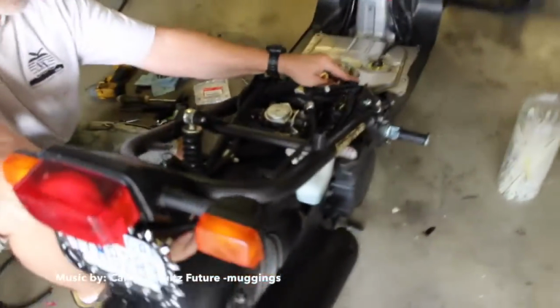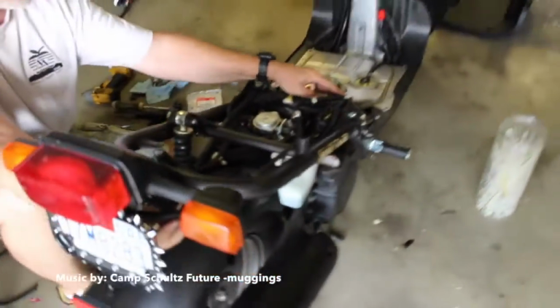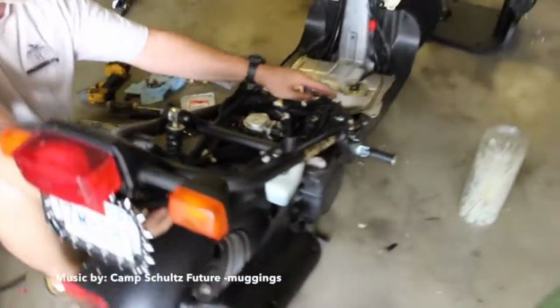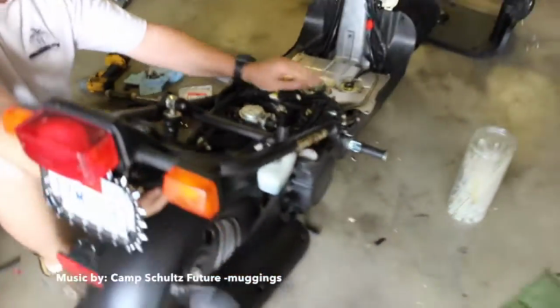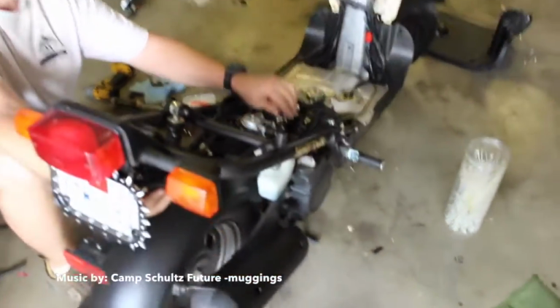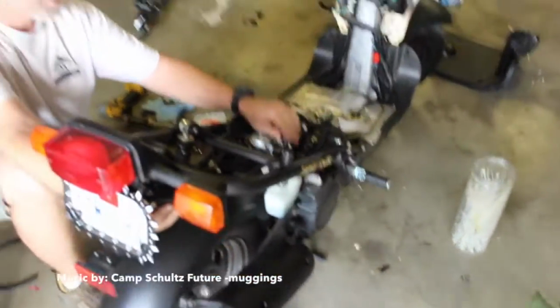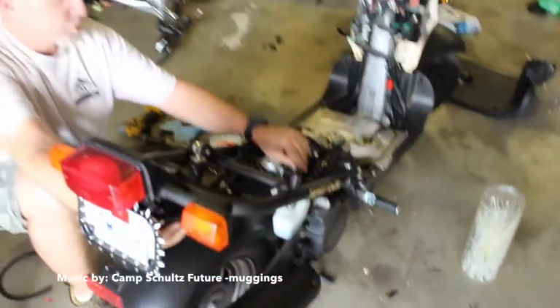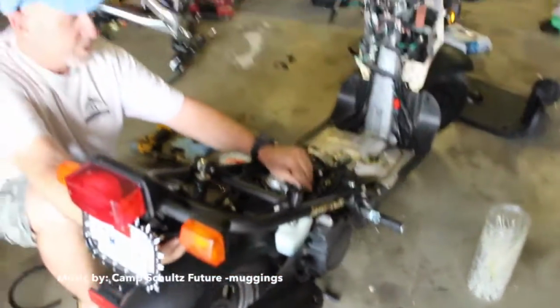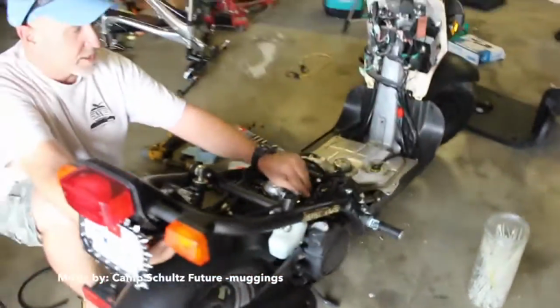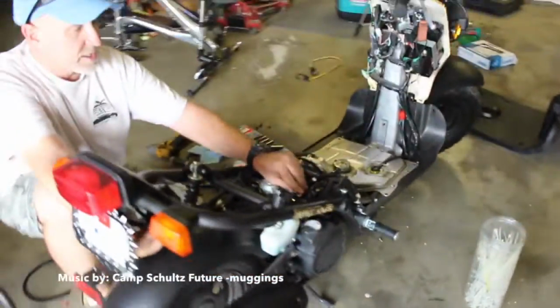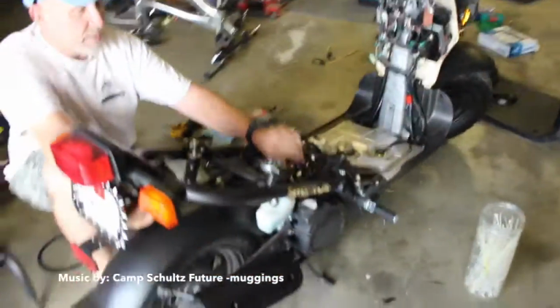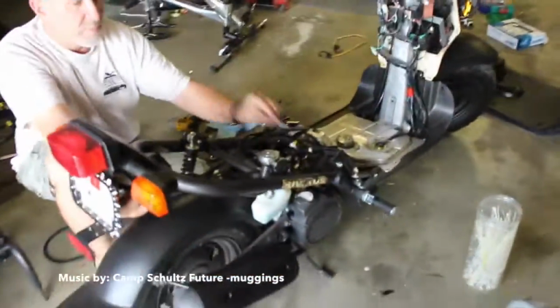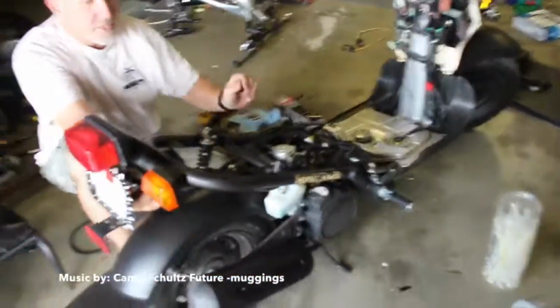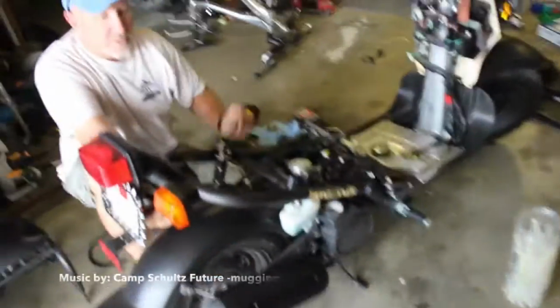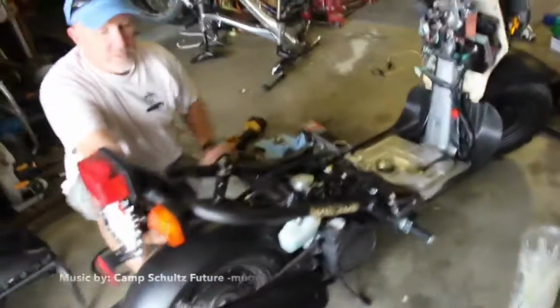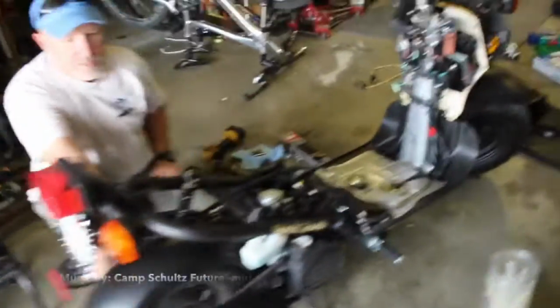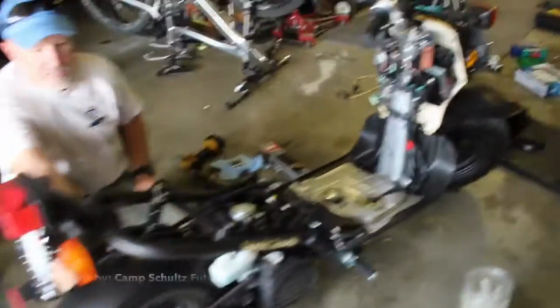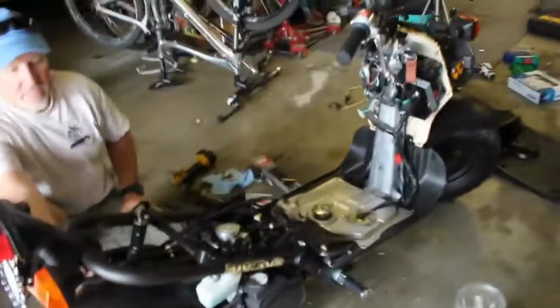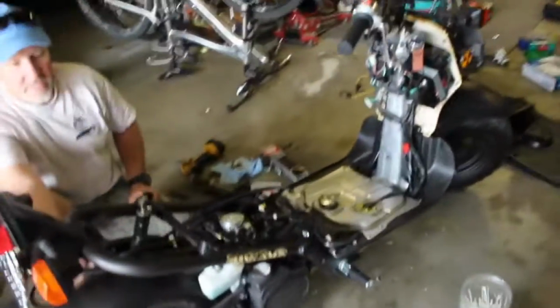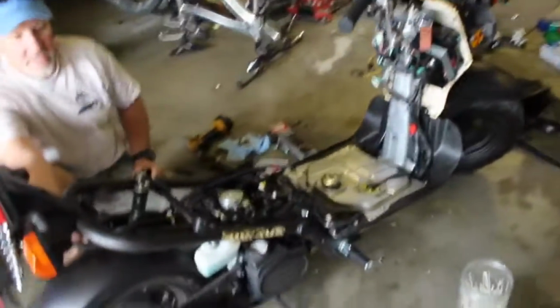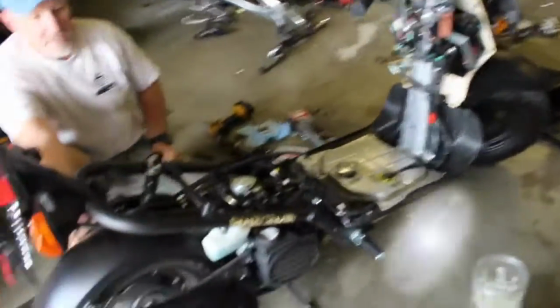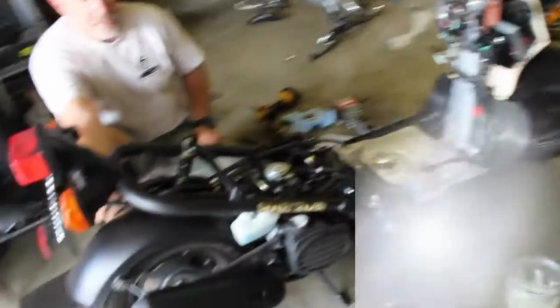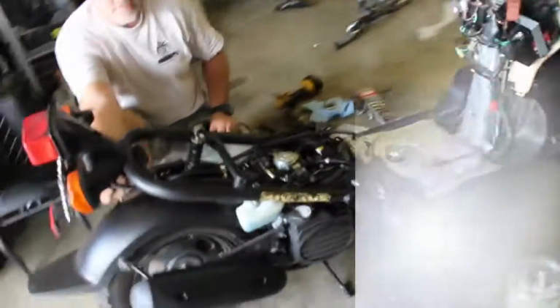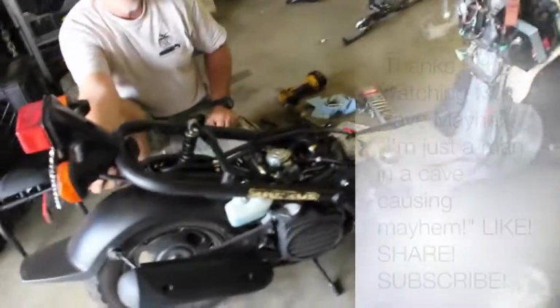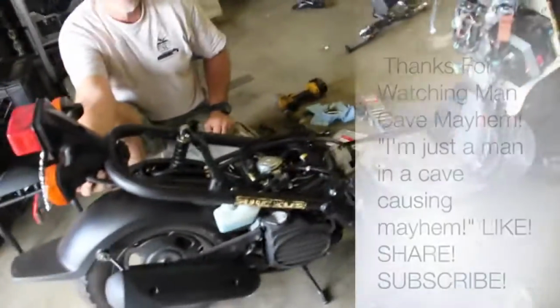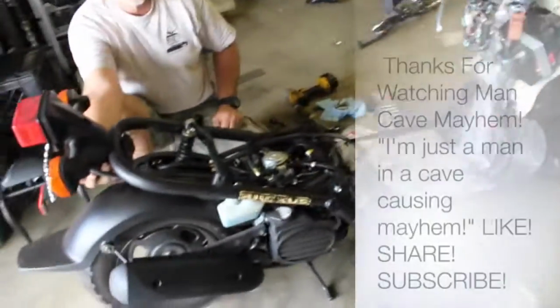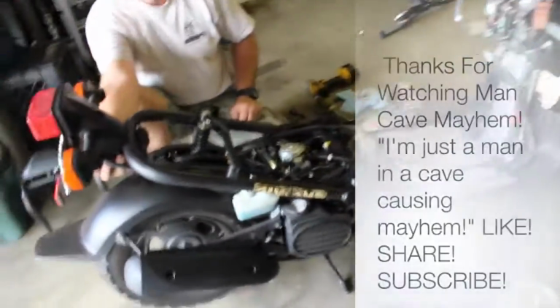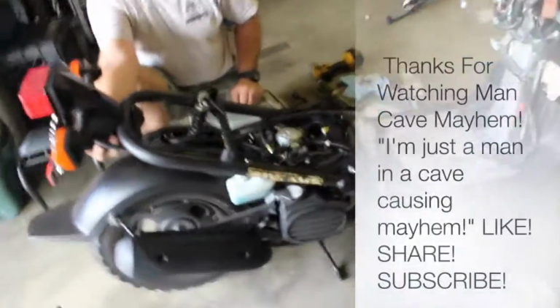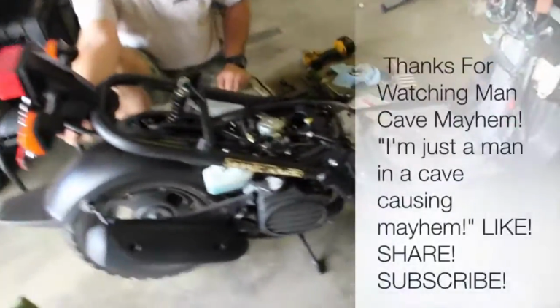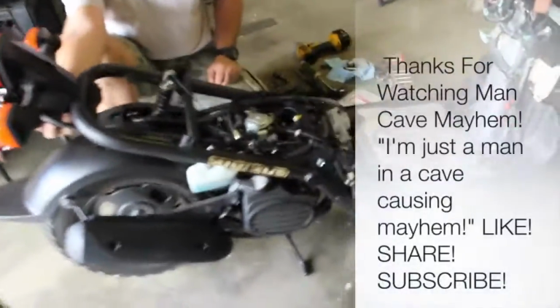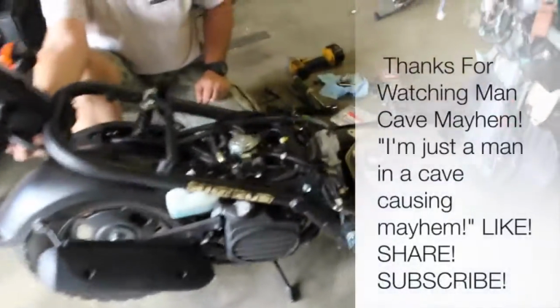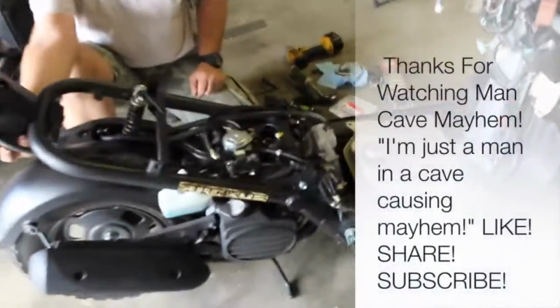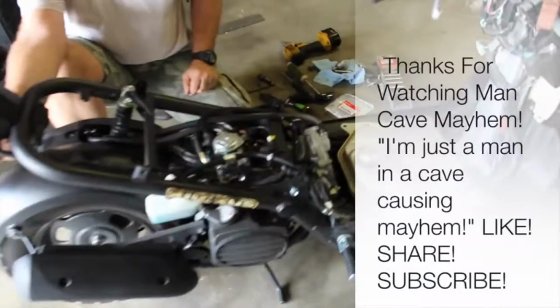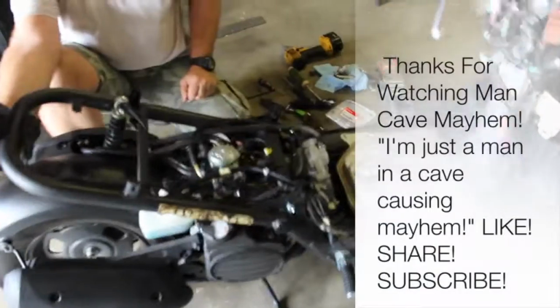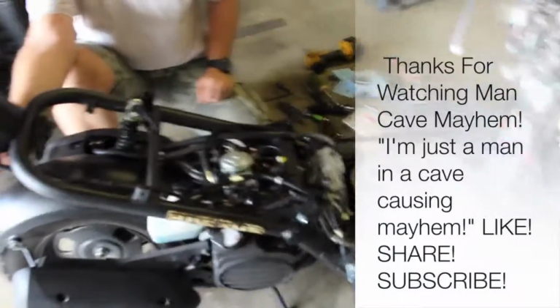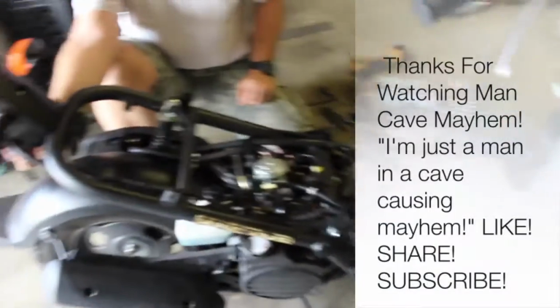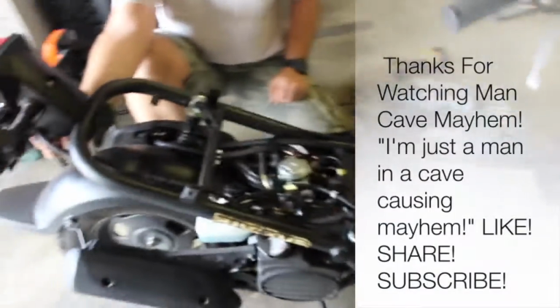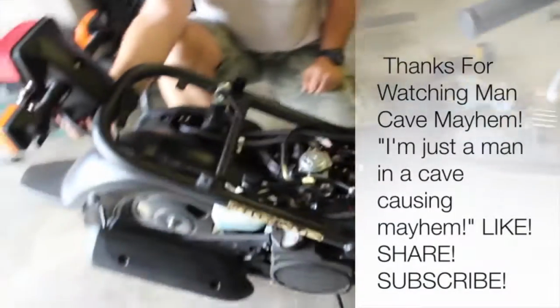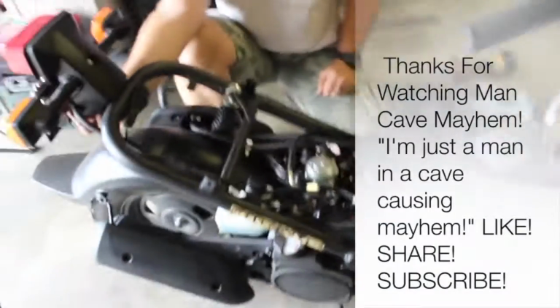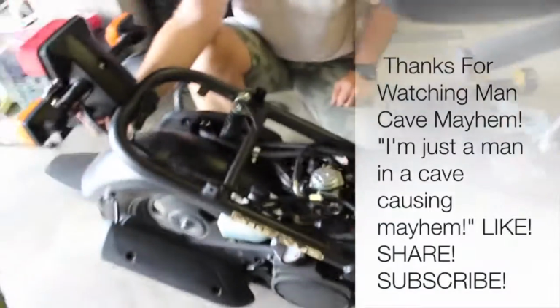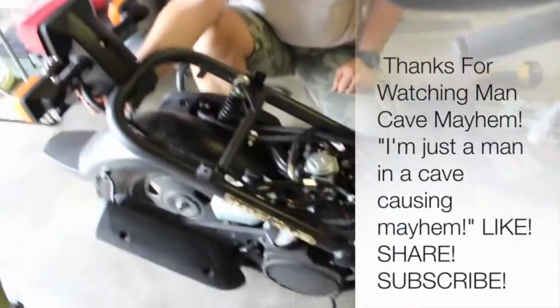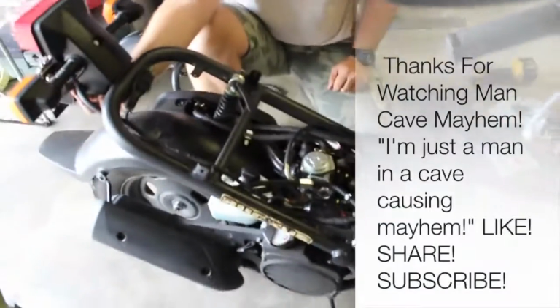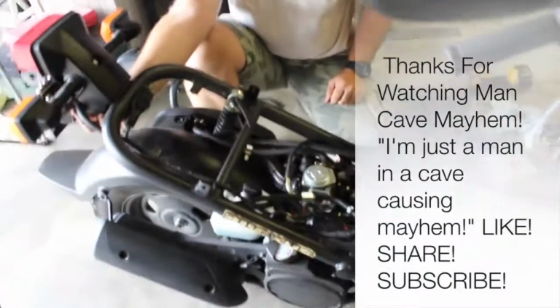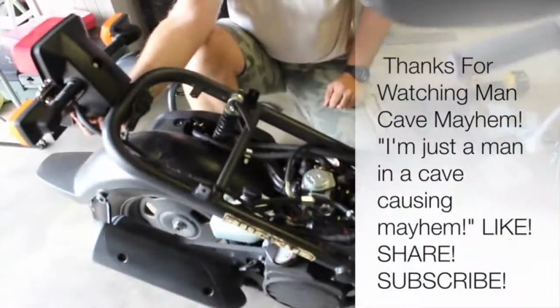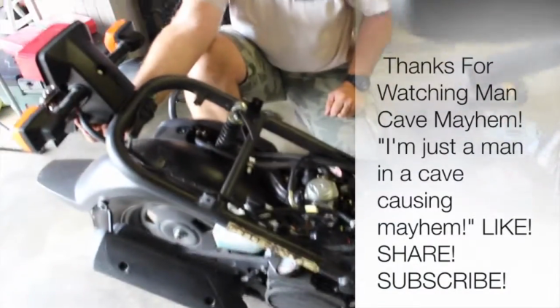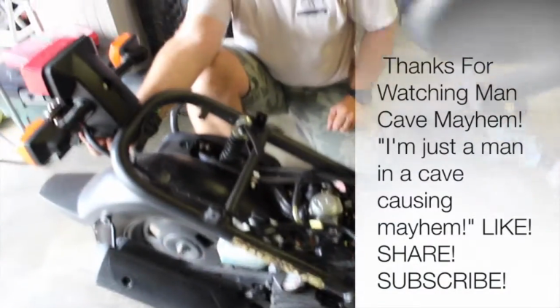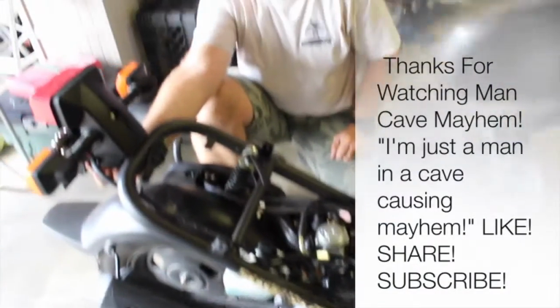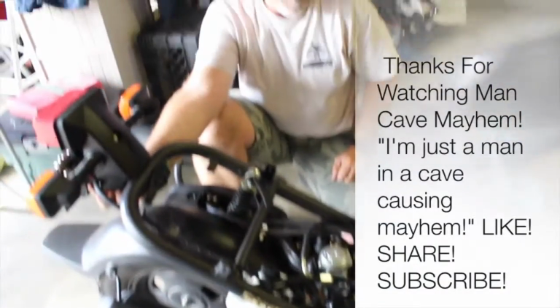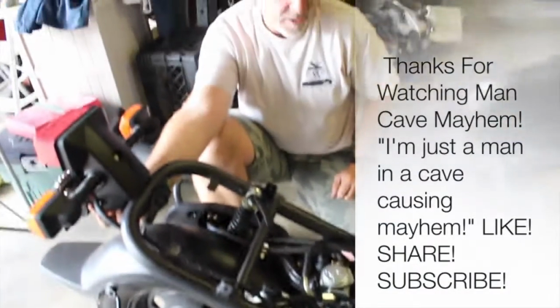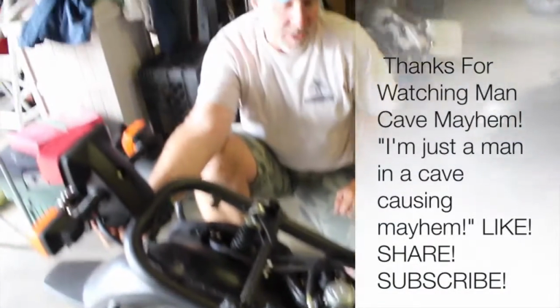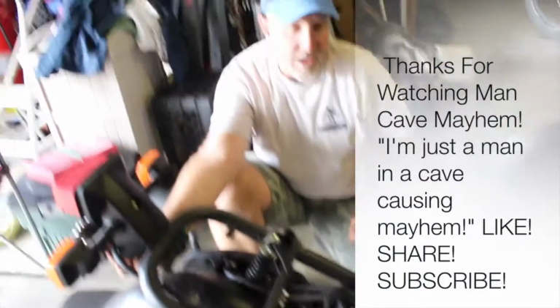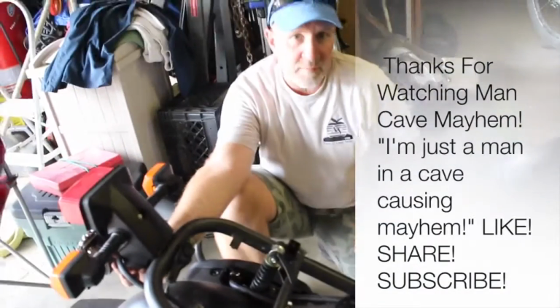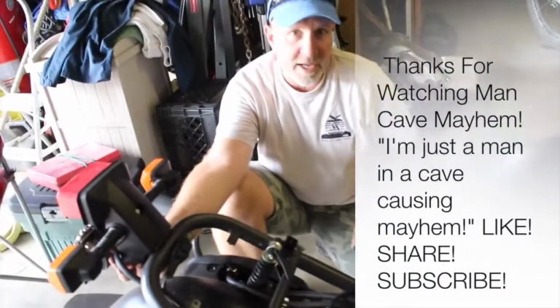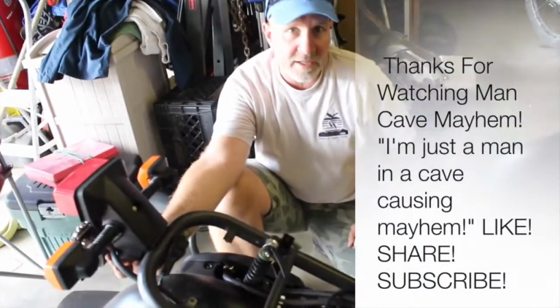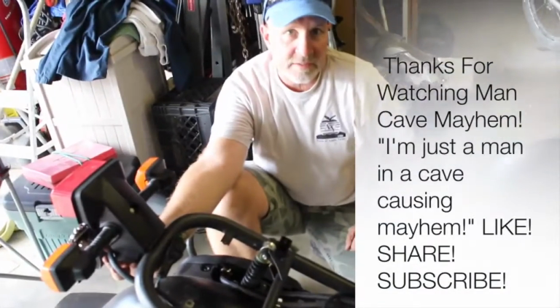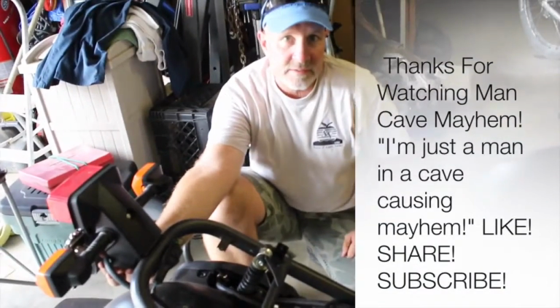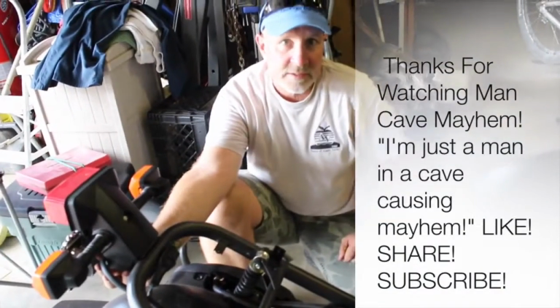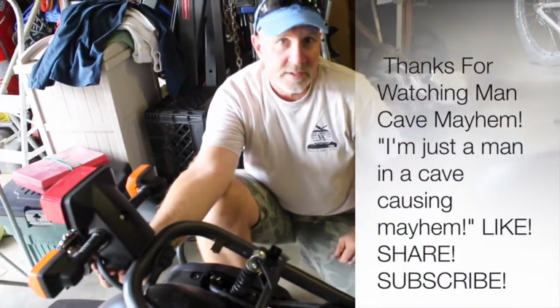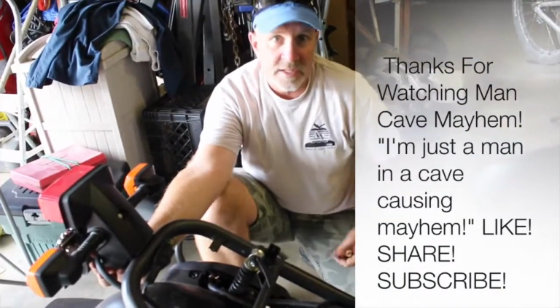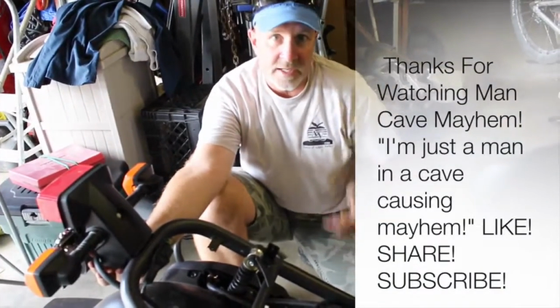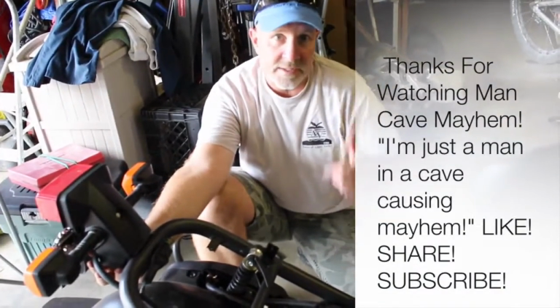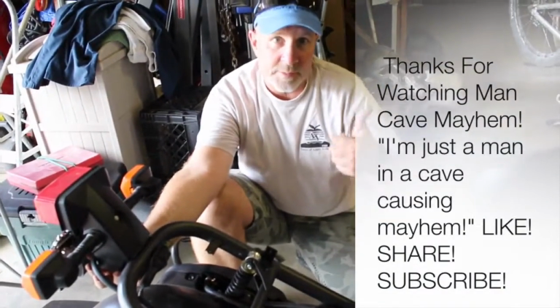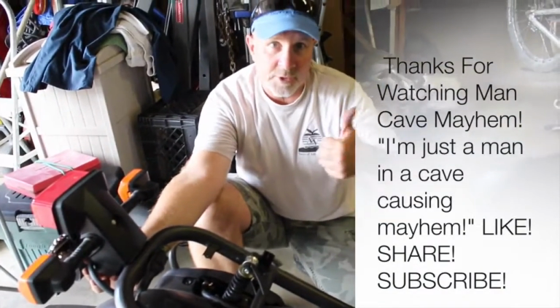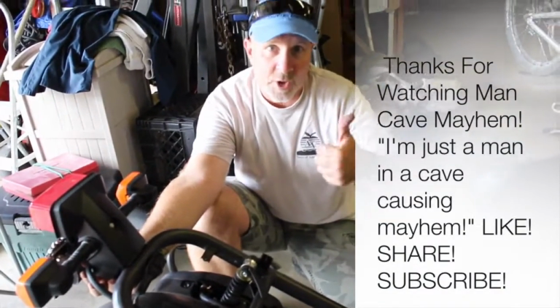It's actually breathing a lot better now. If you have any questions, feel free to comment and subscribe.